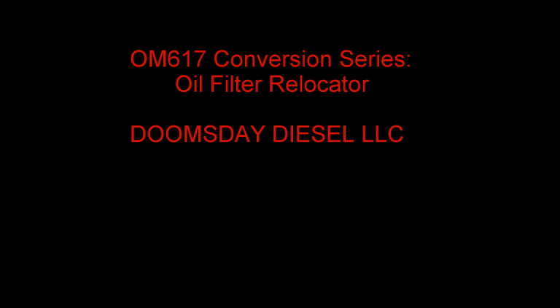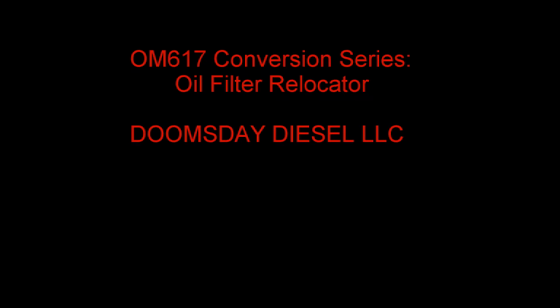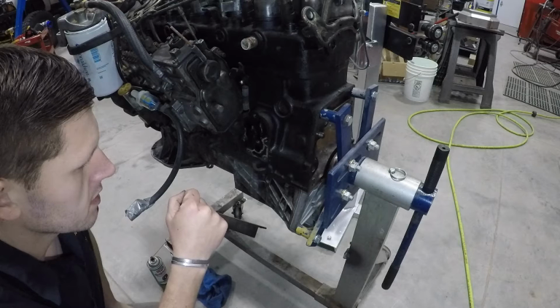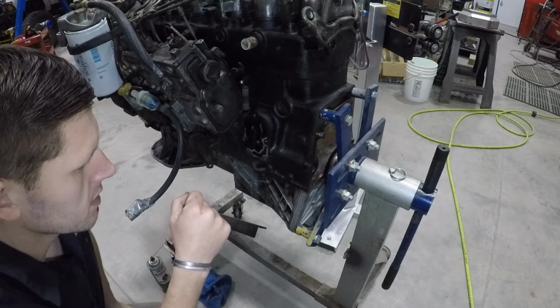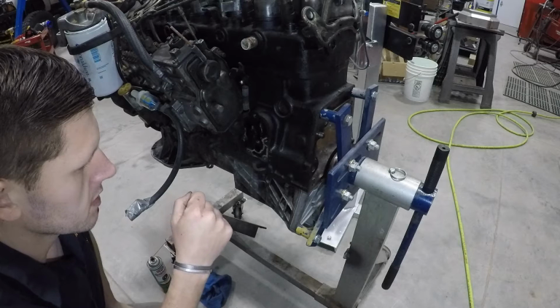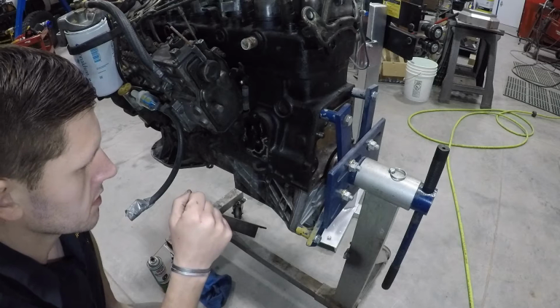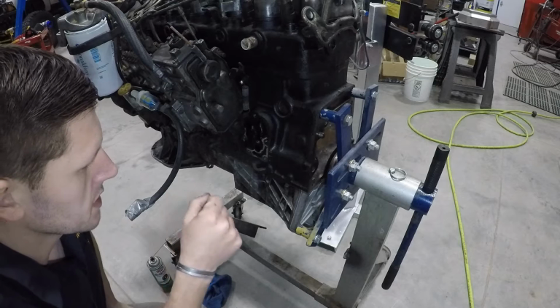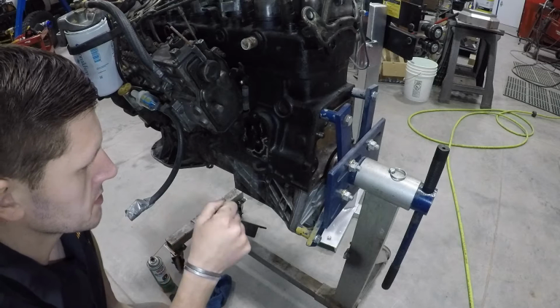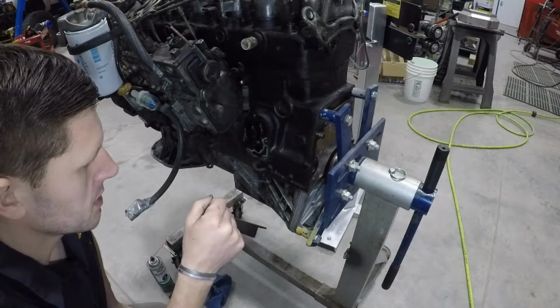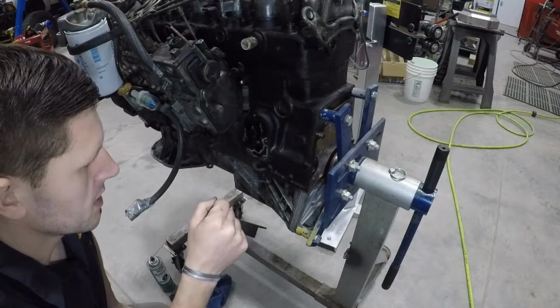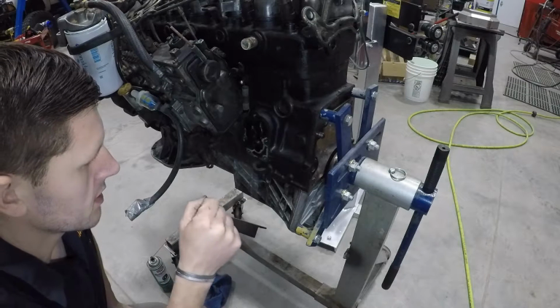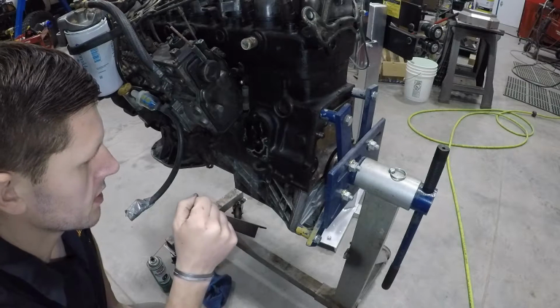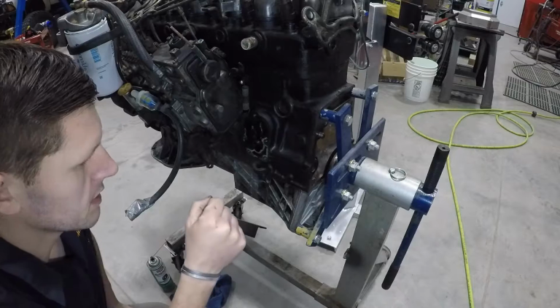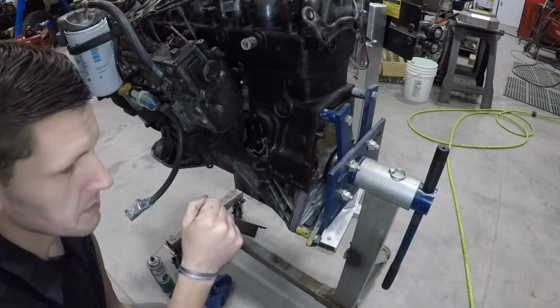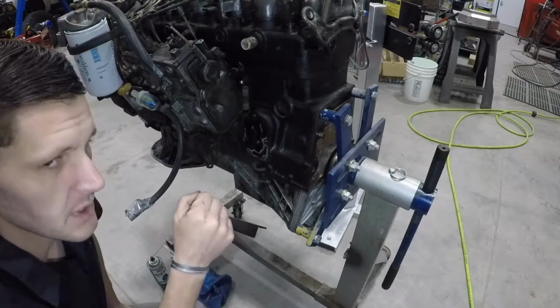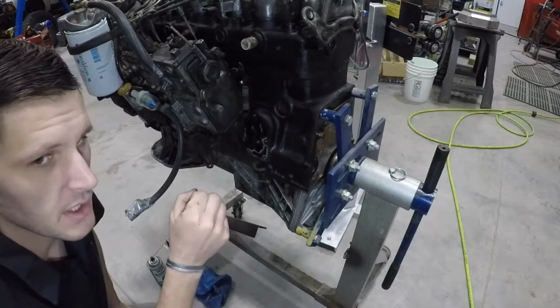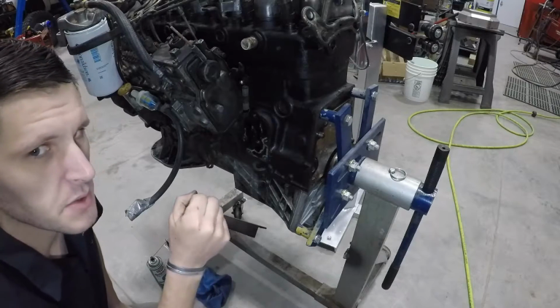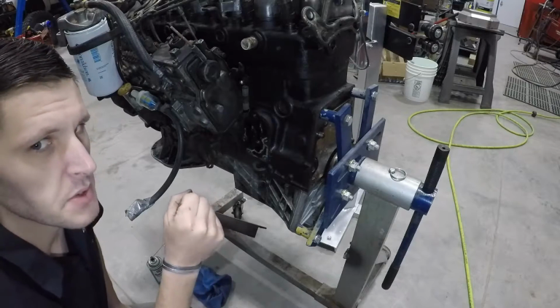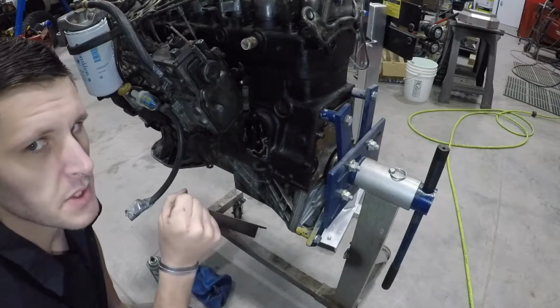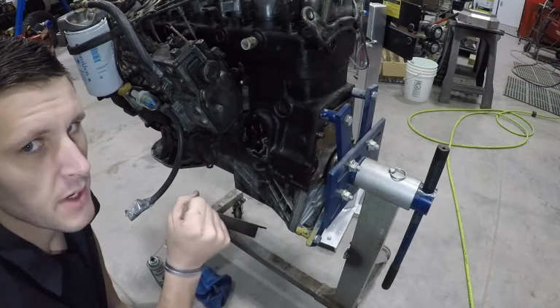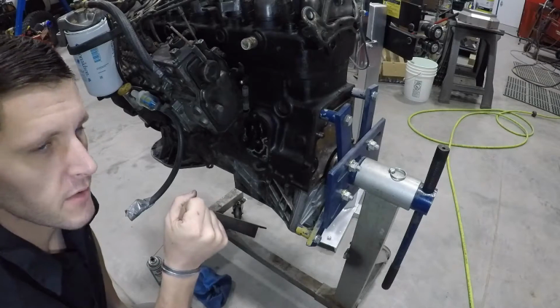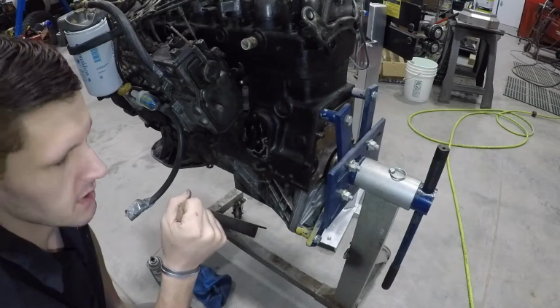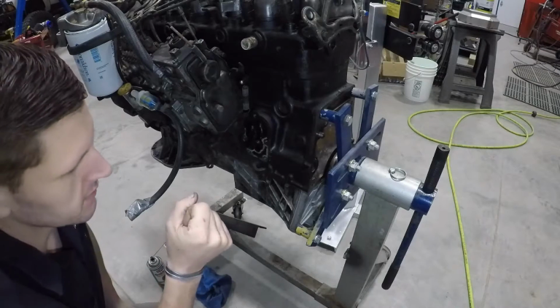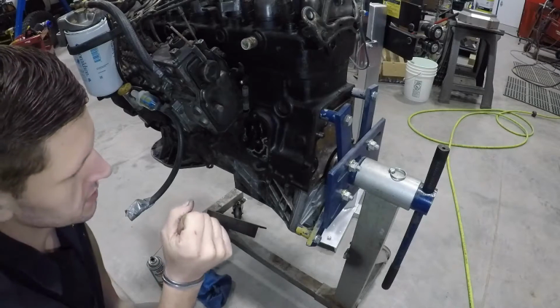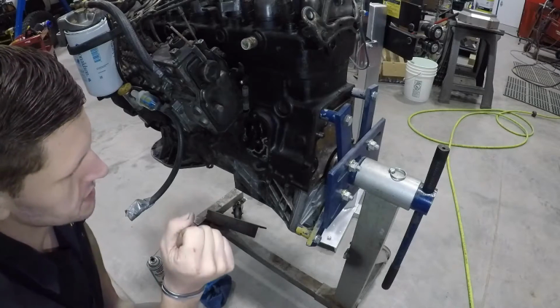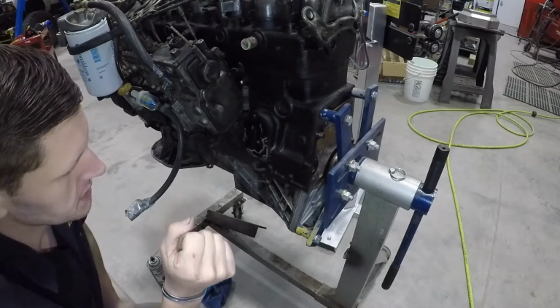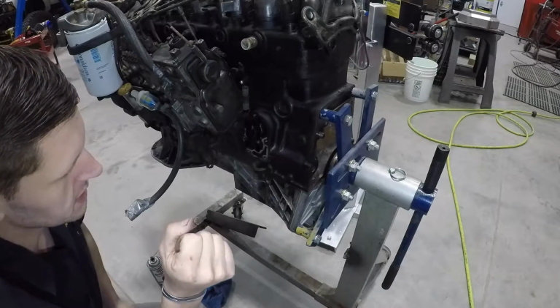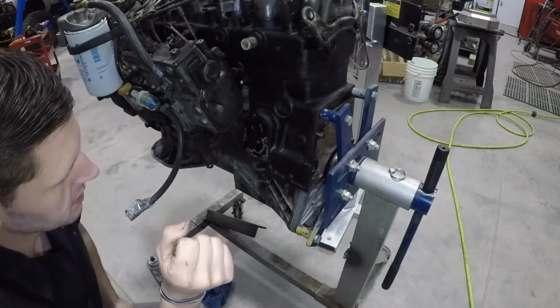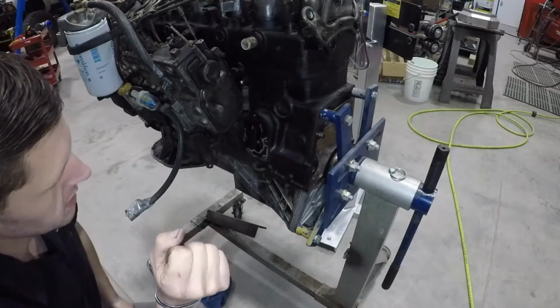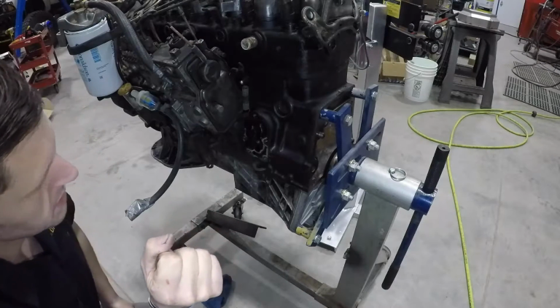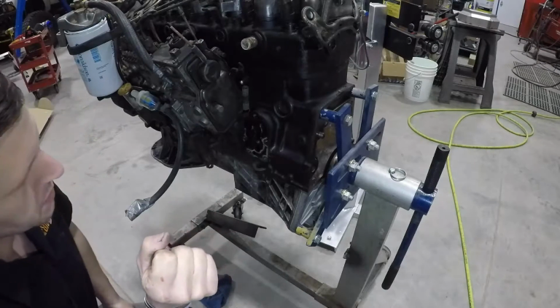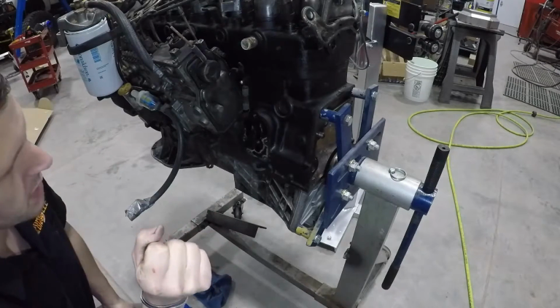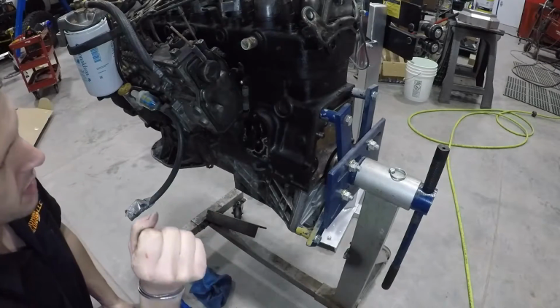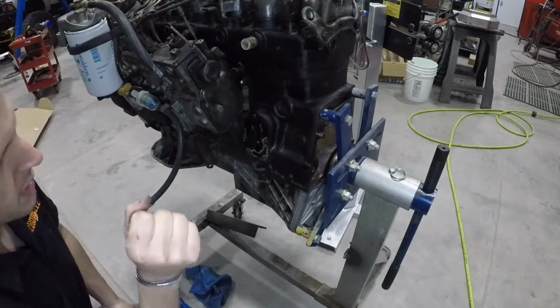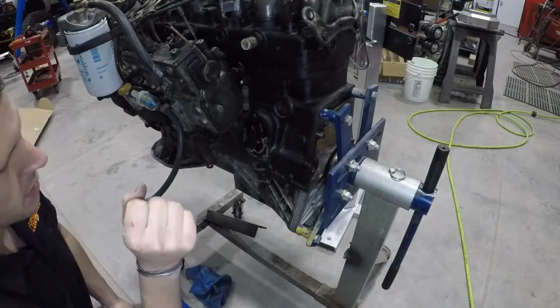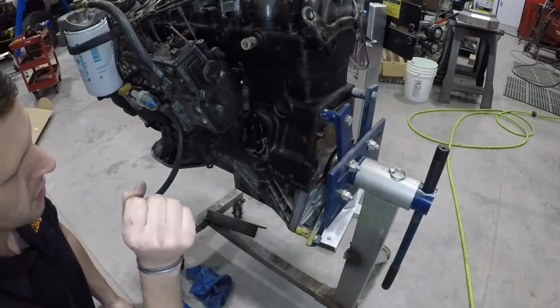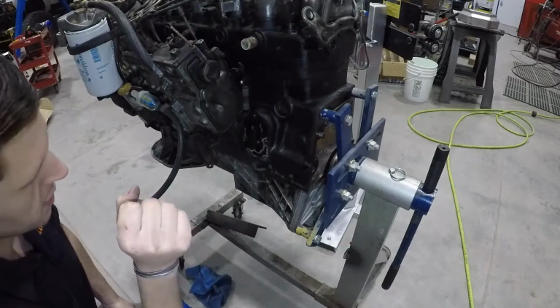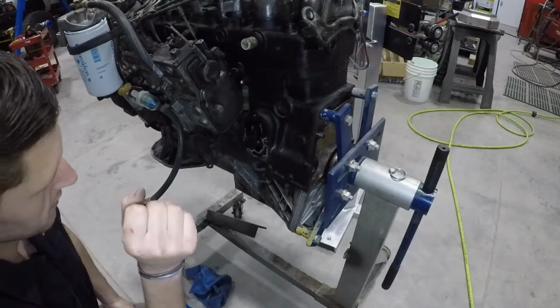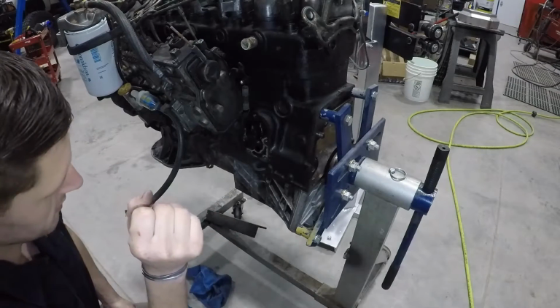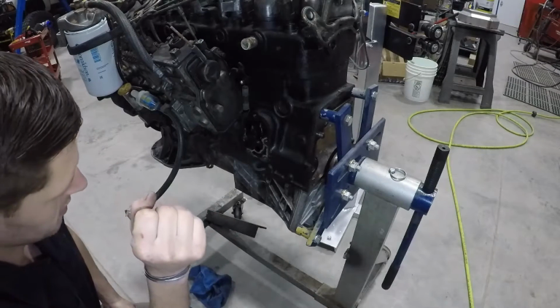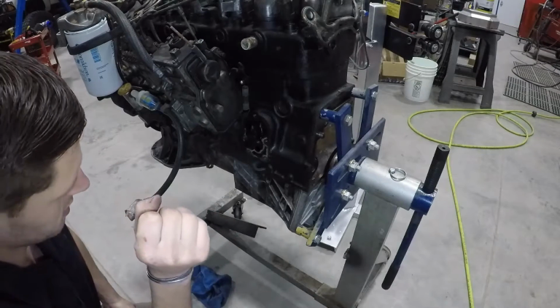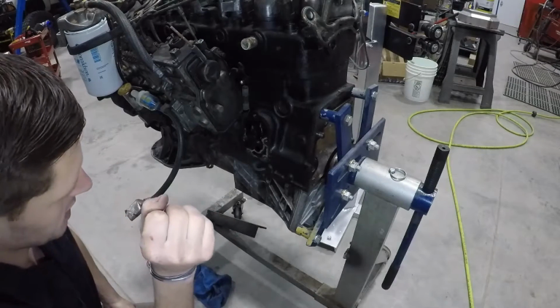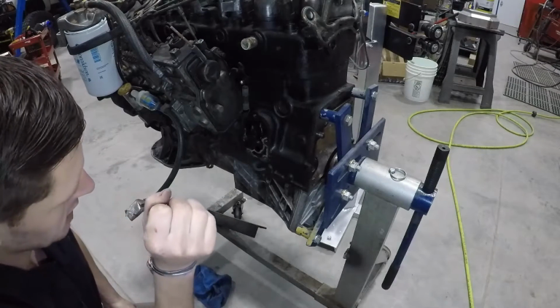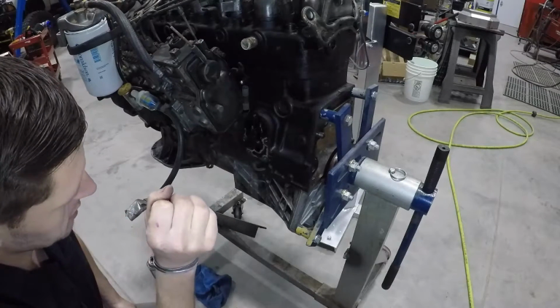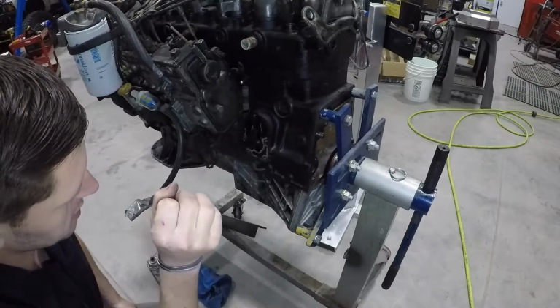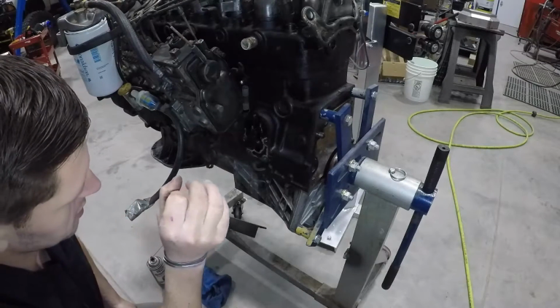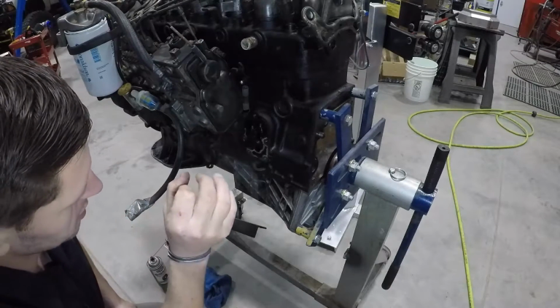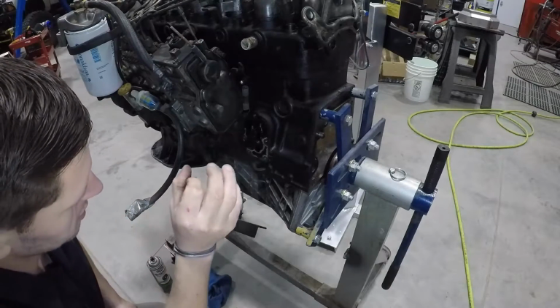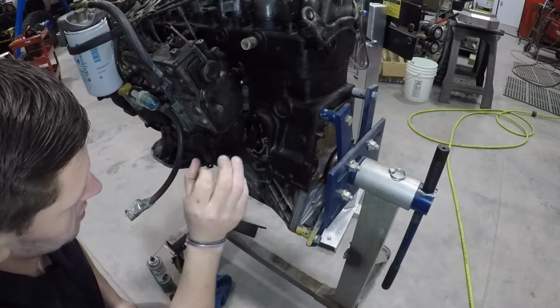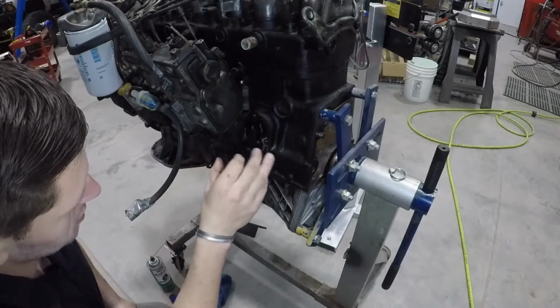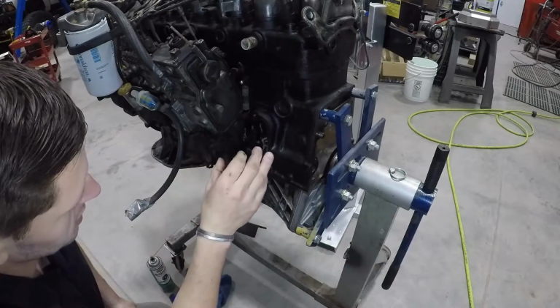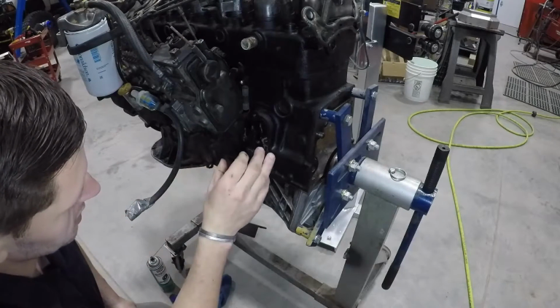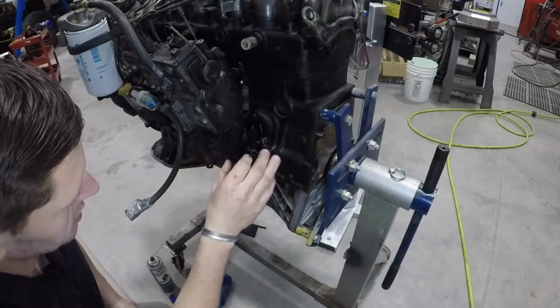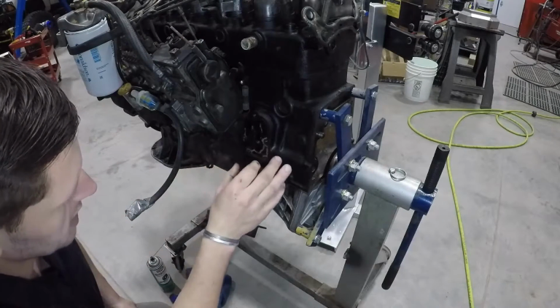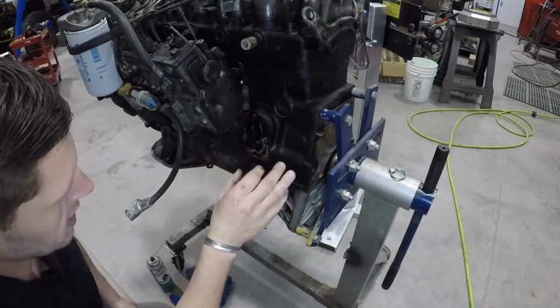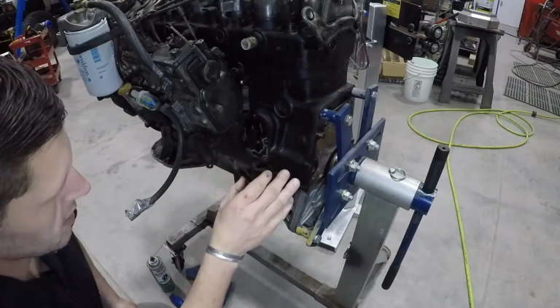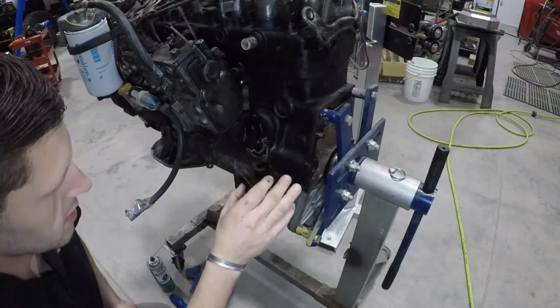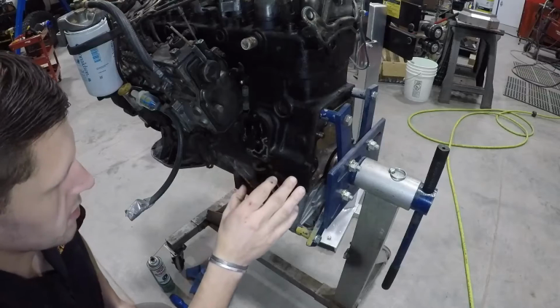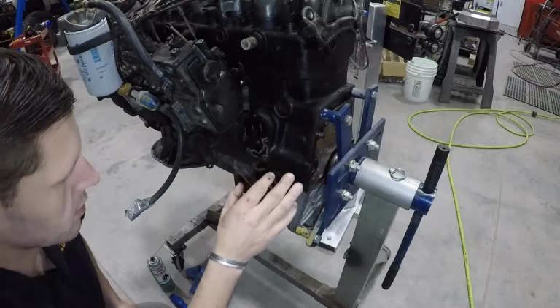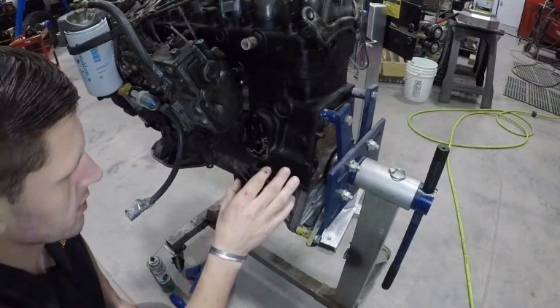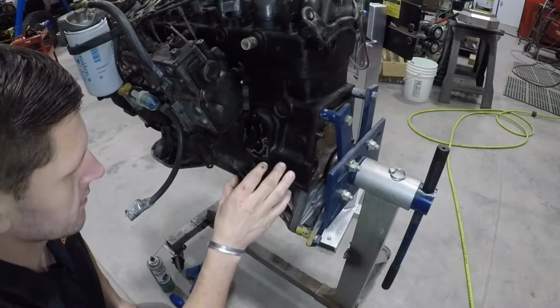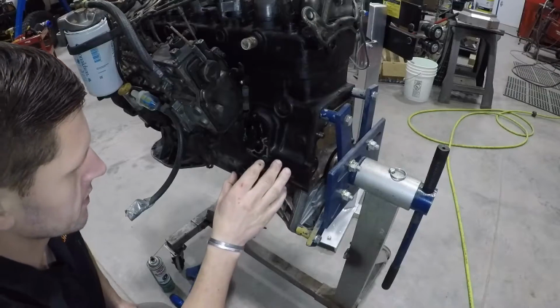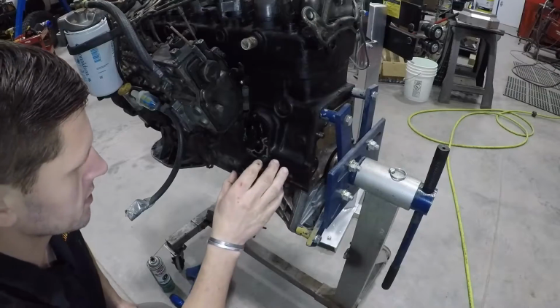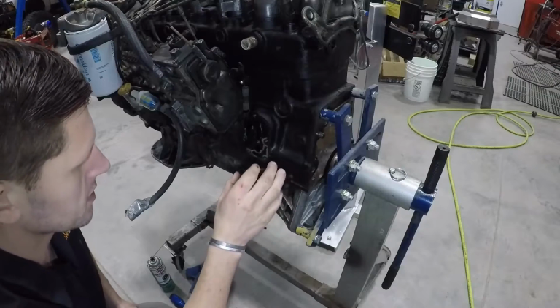In this part of the OM617 conversion series, we're going to go over how to relocate our oil filter.